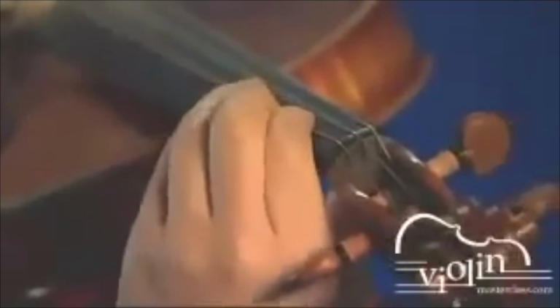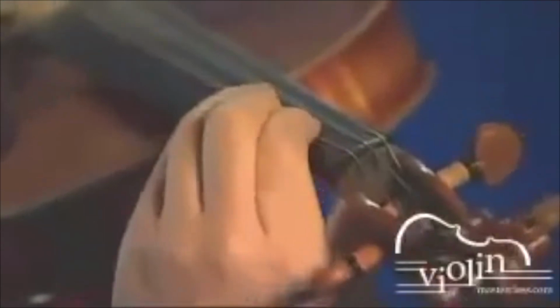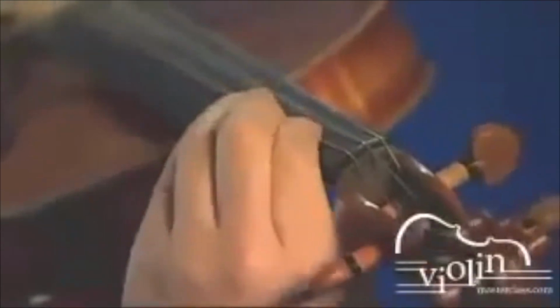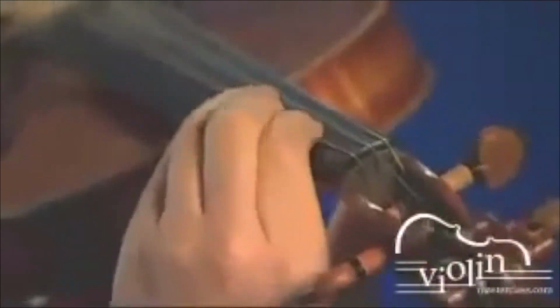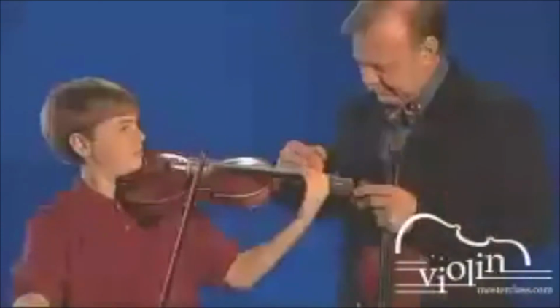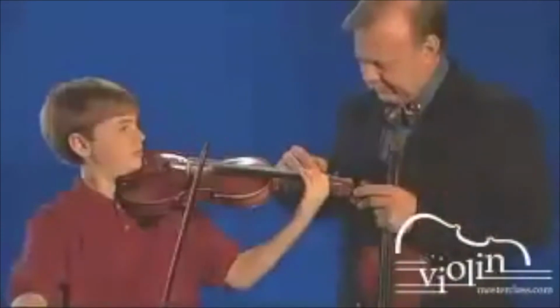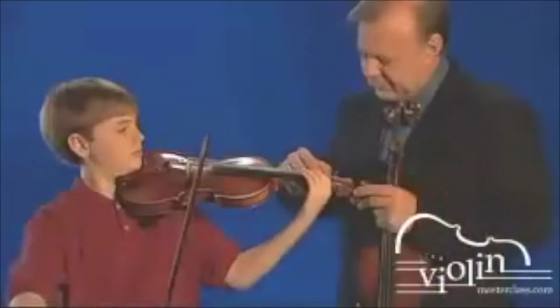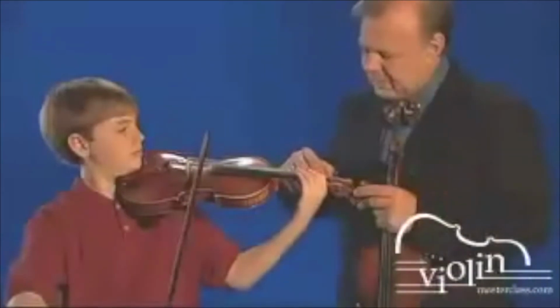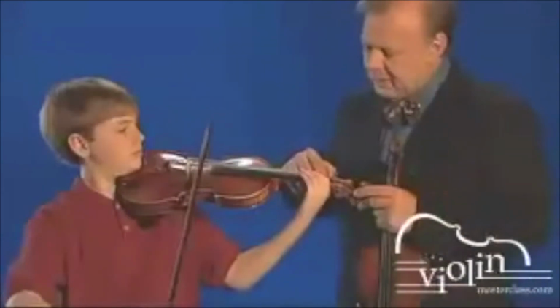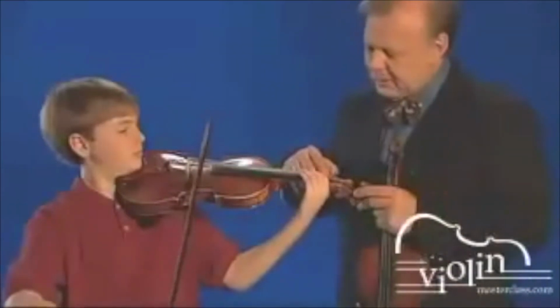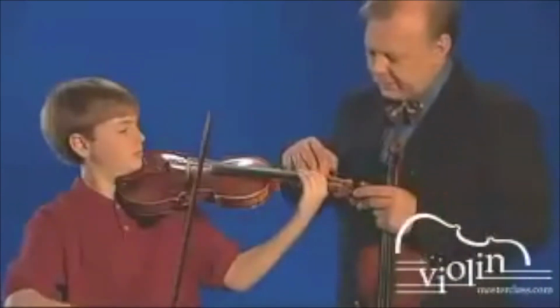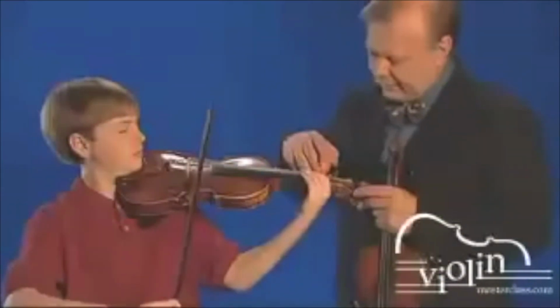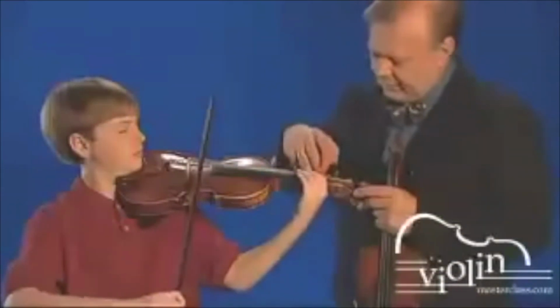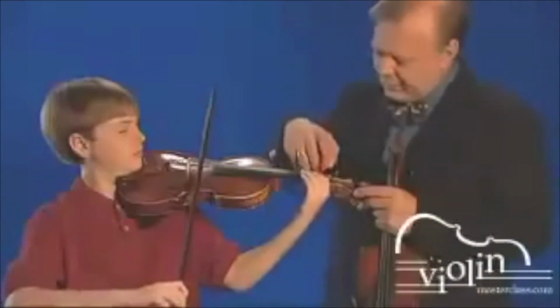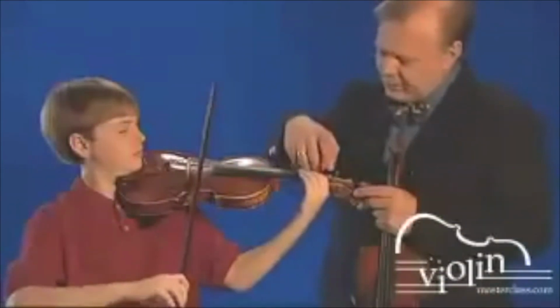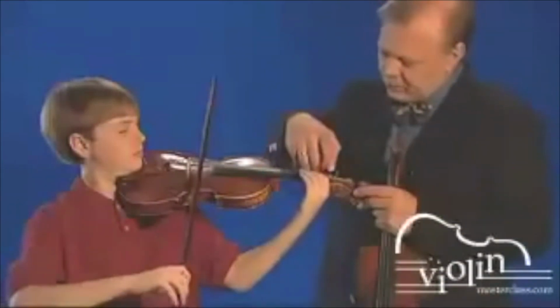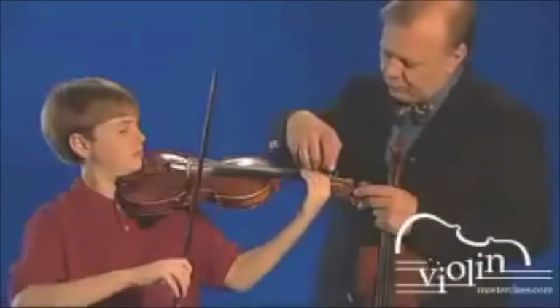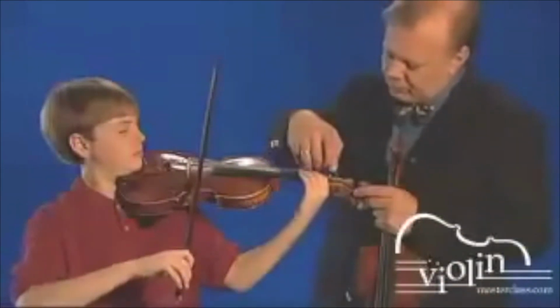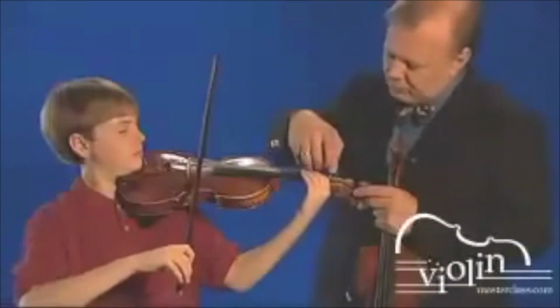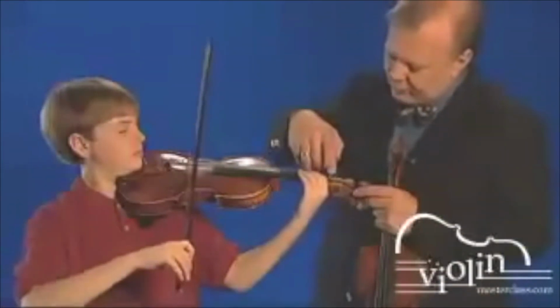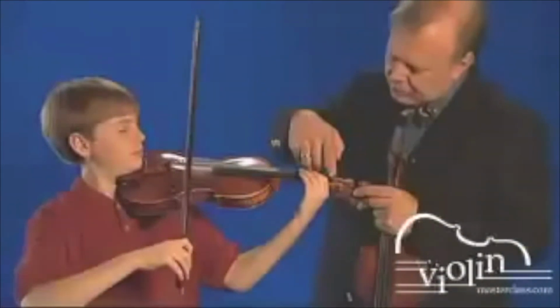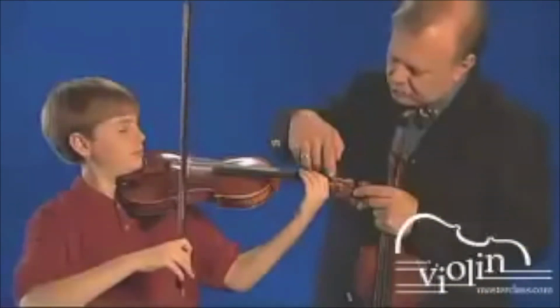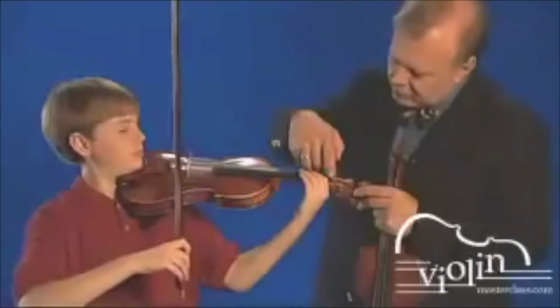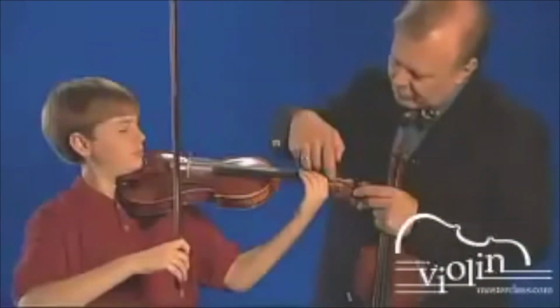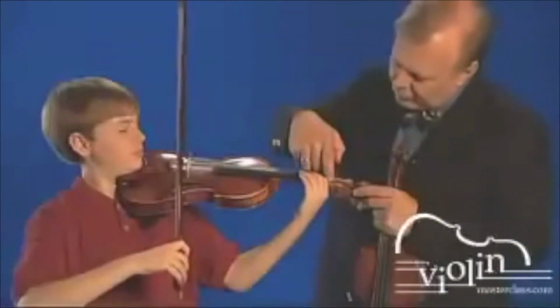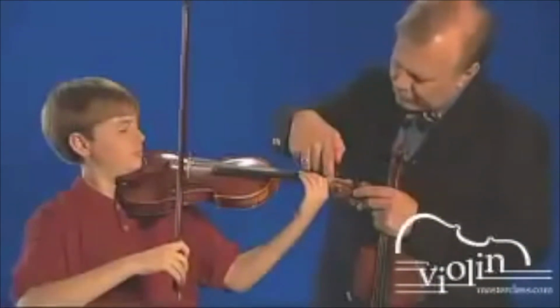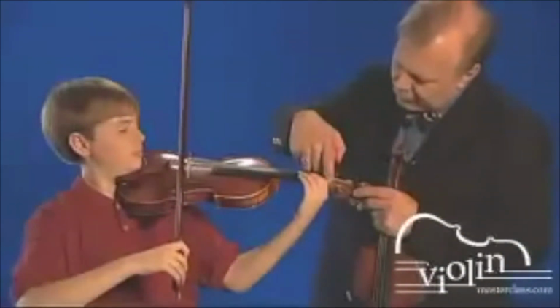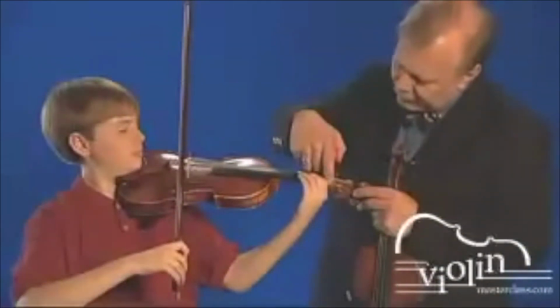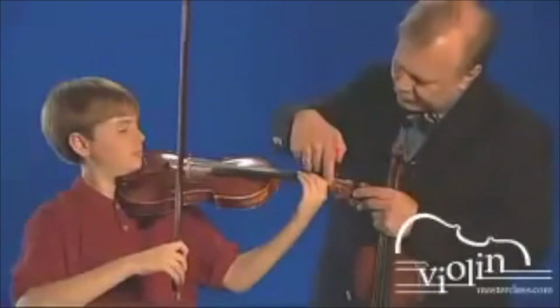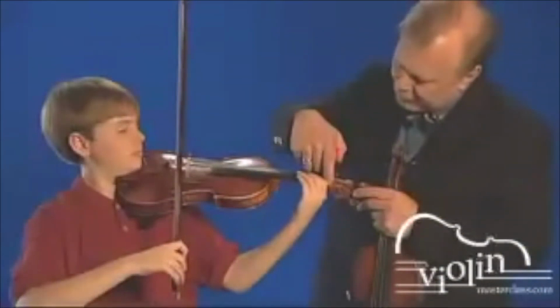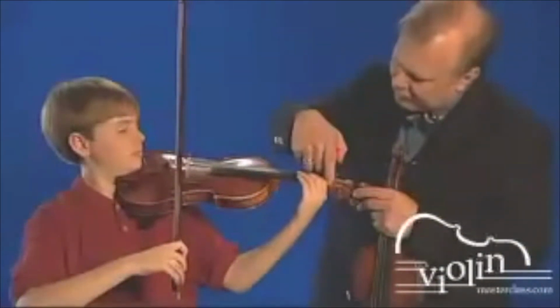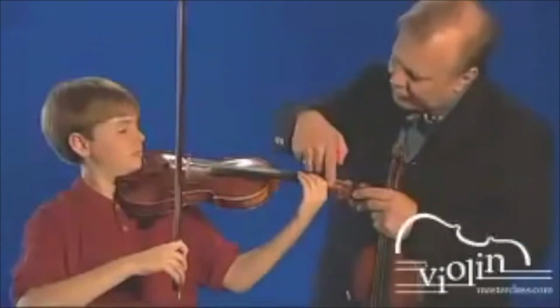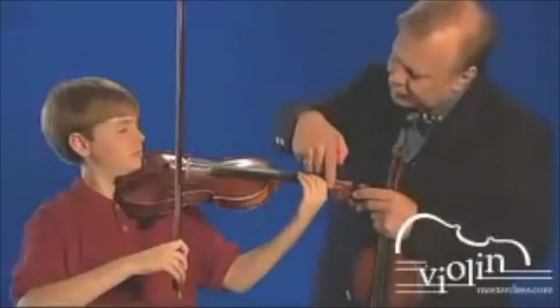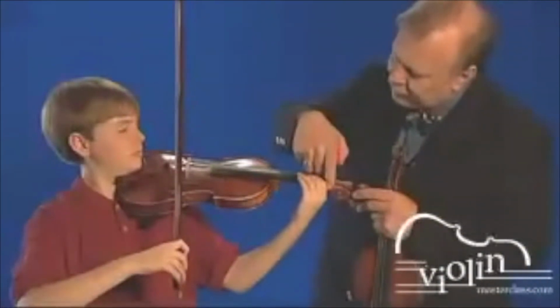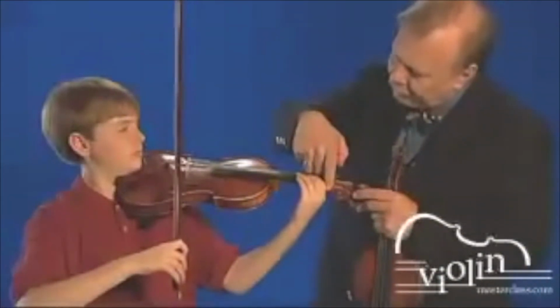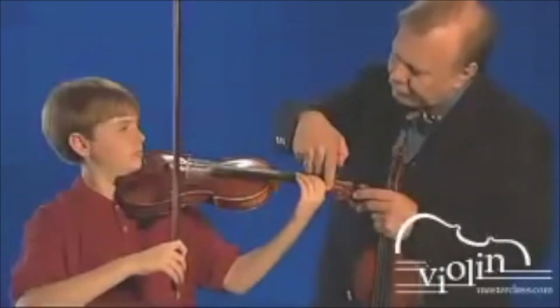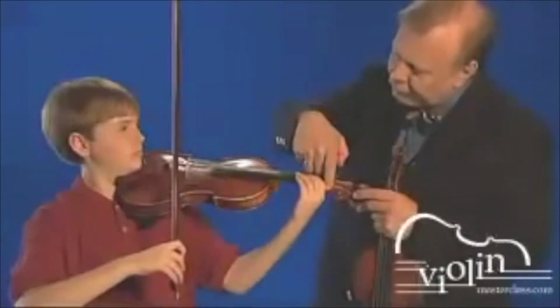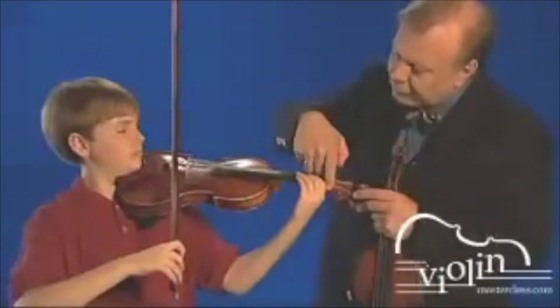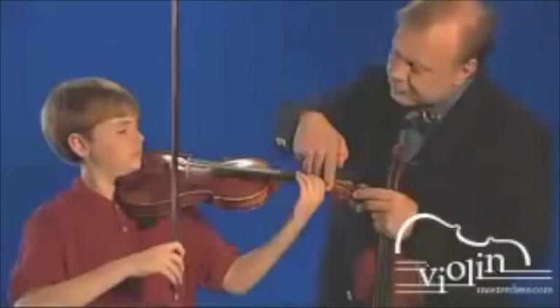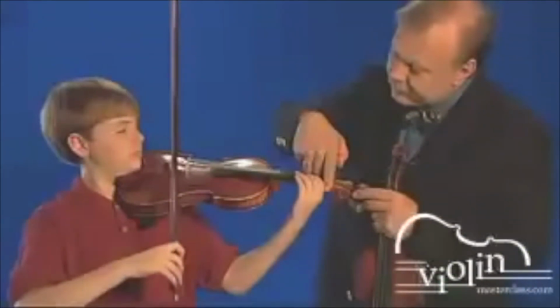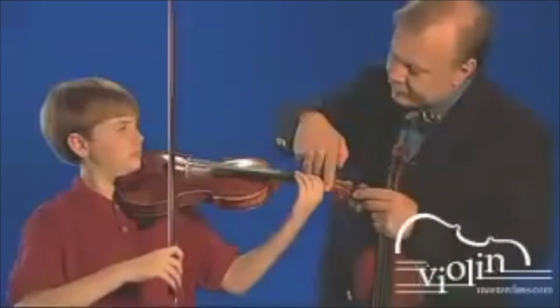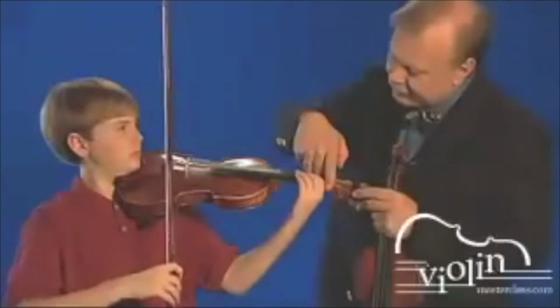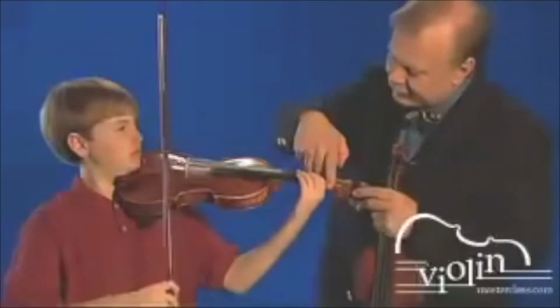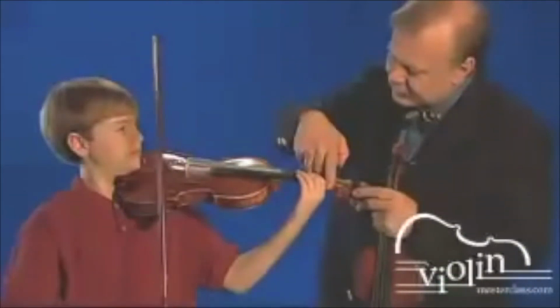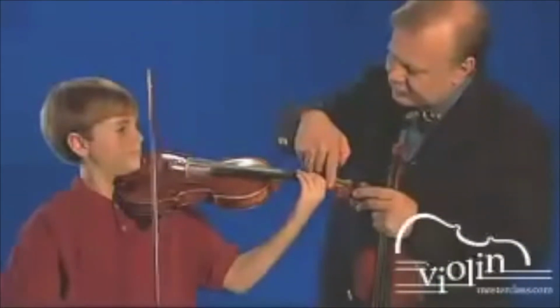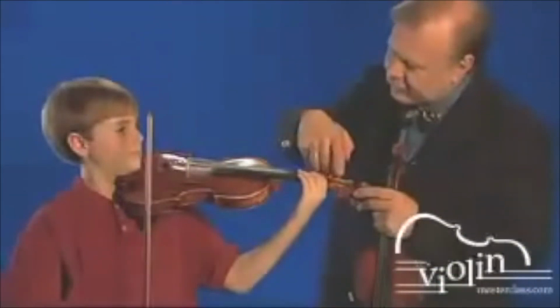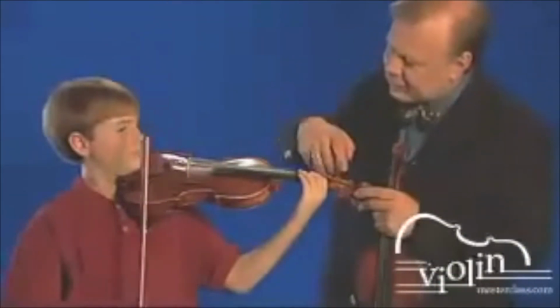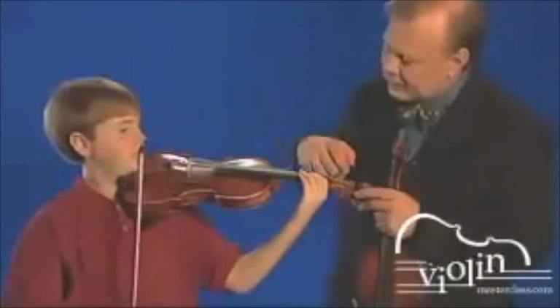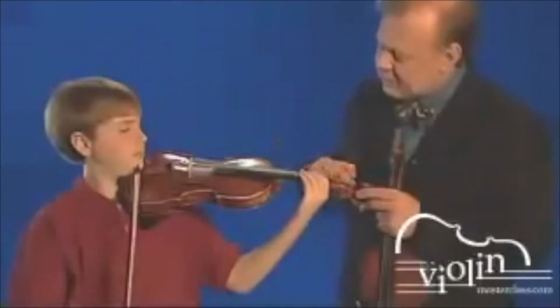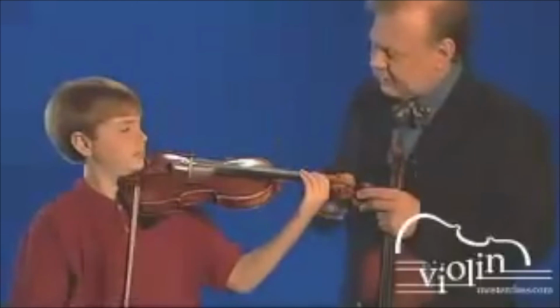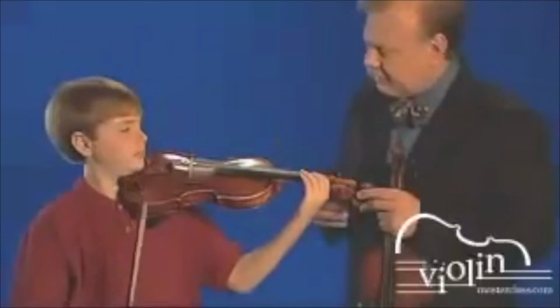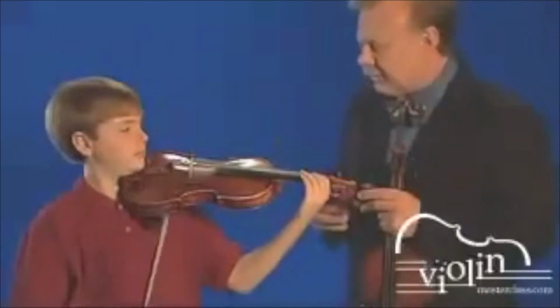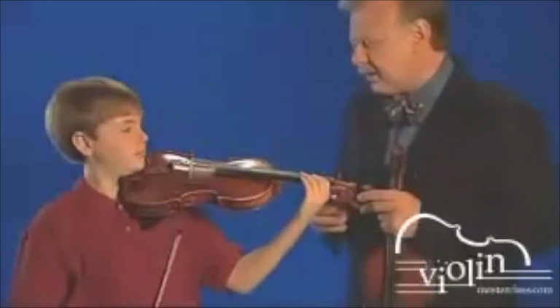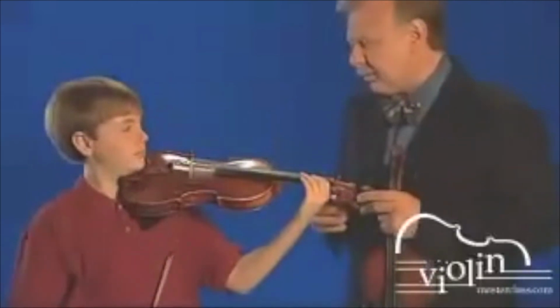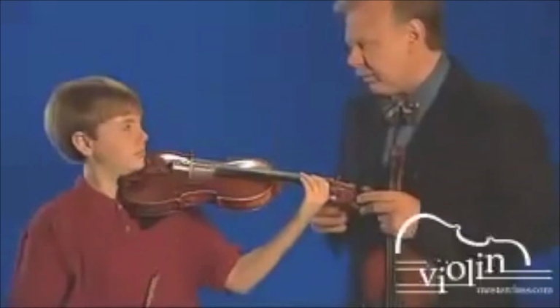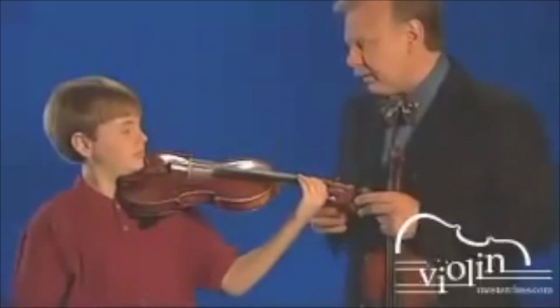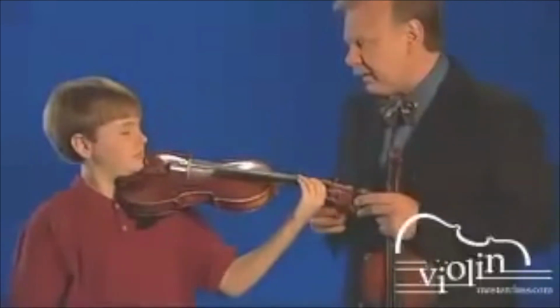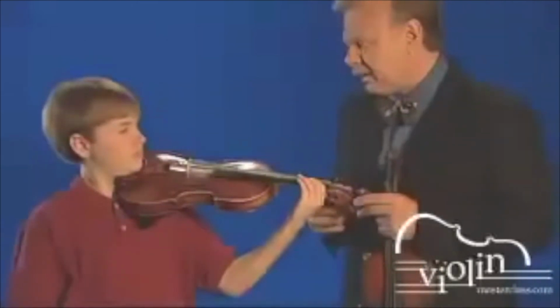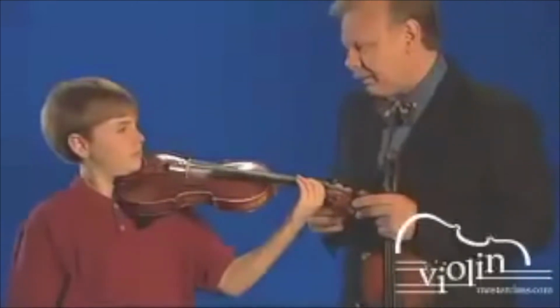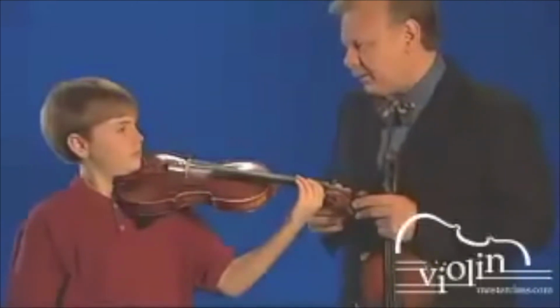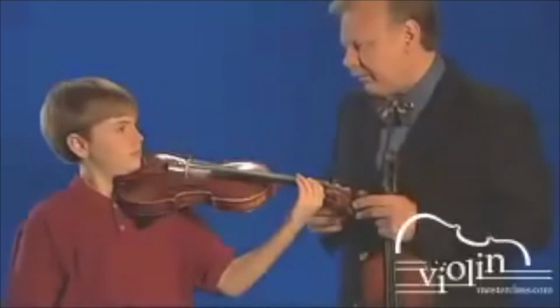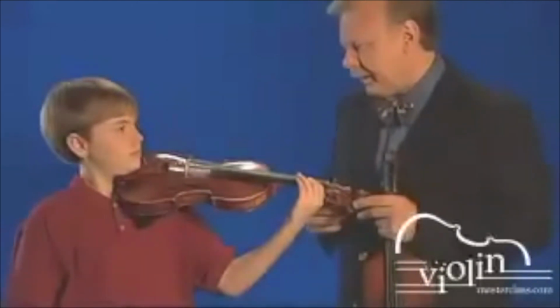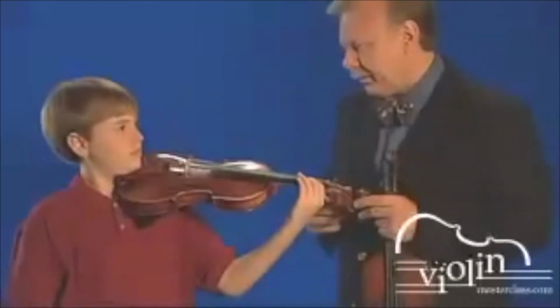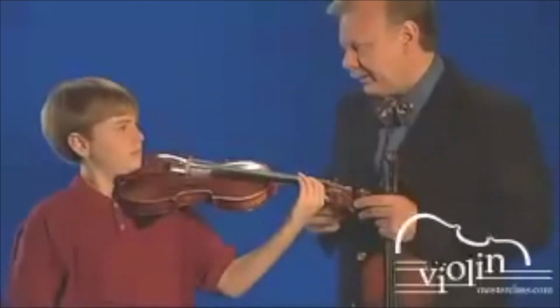Excellent. You want to make sure that the knuckle of the first finger does not touch the fingerboard when you vibrate.